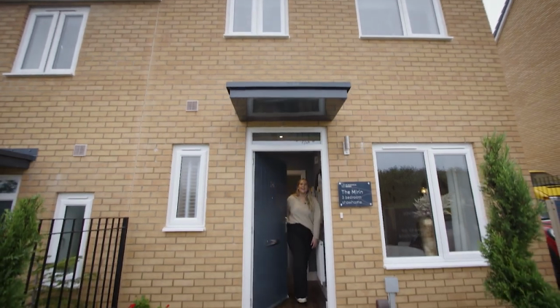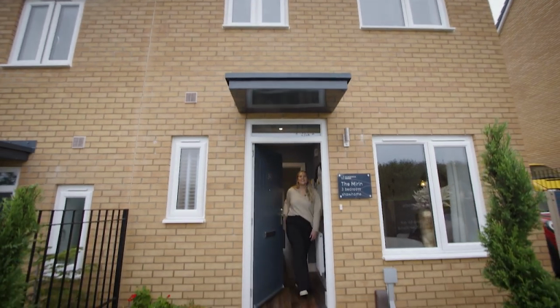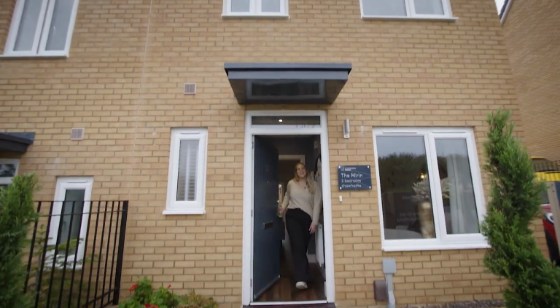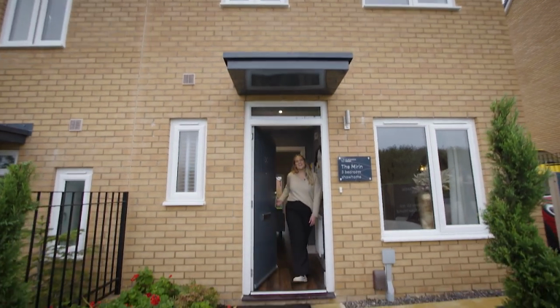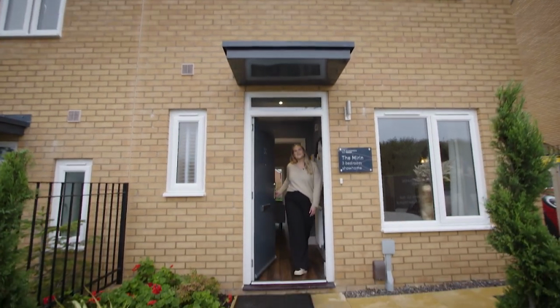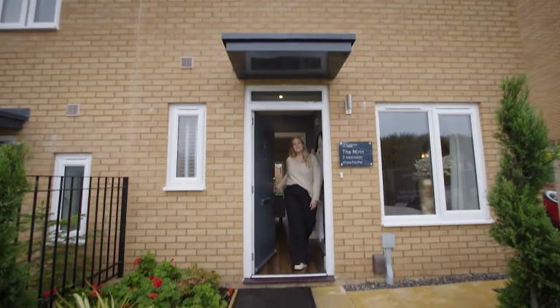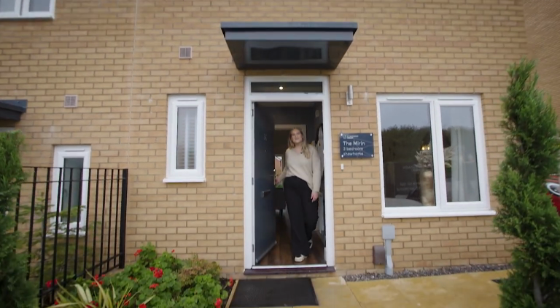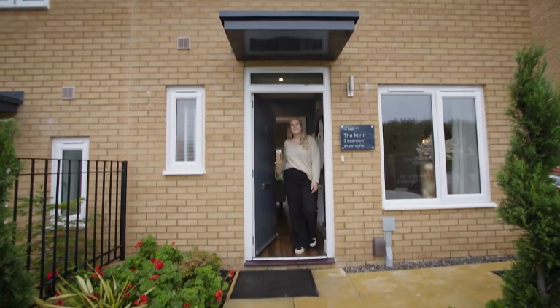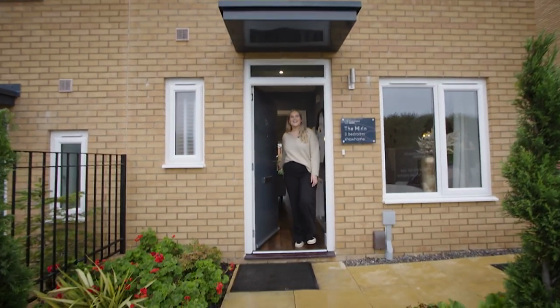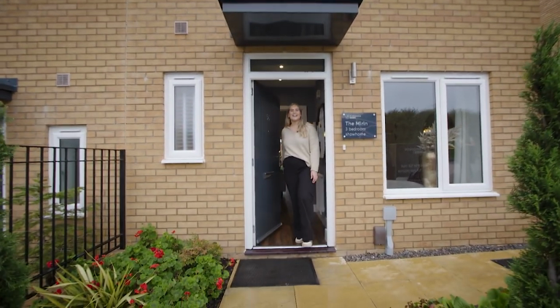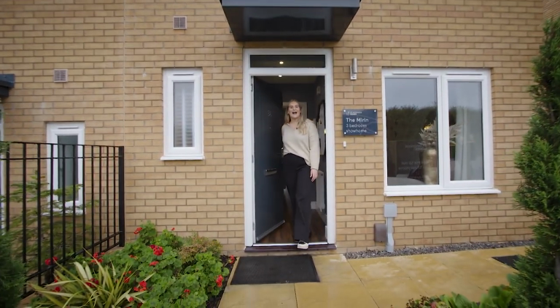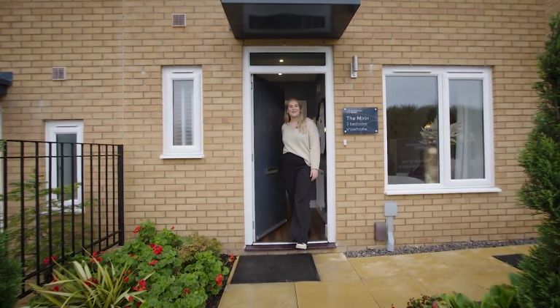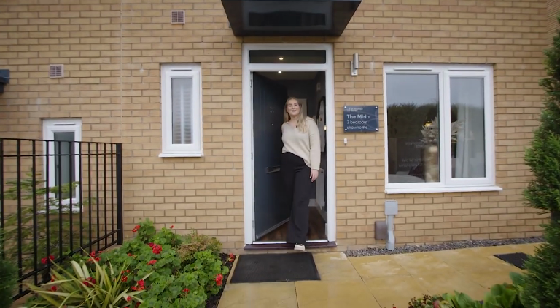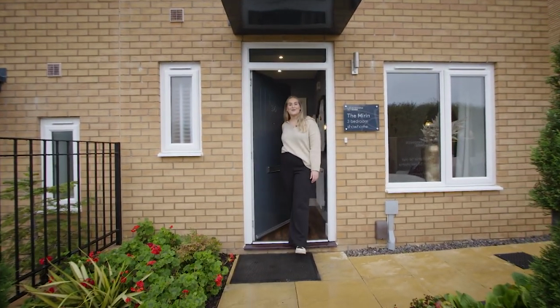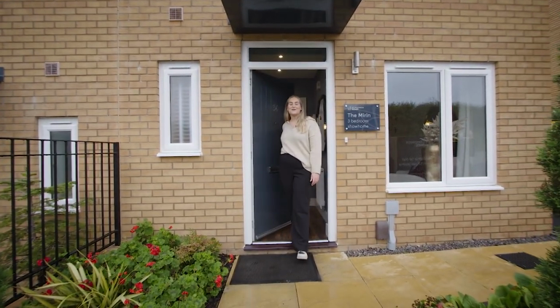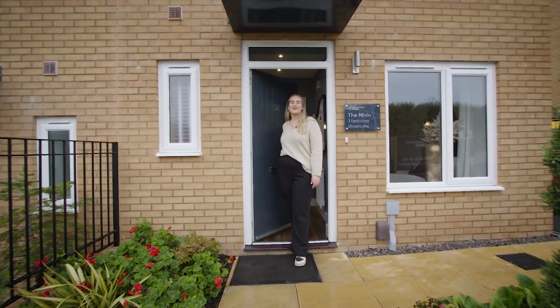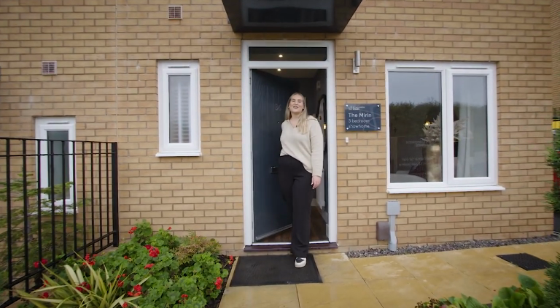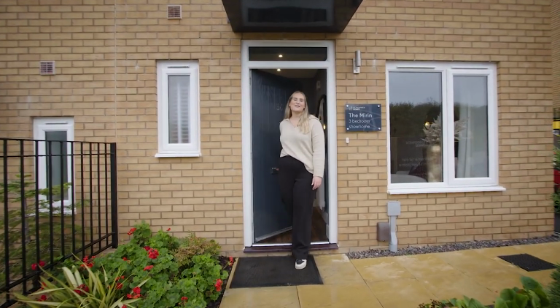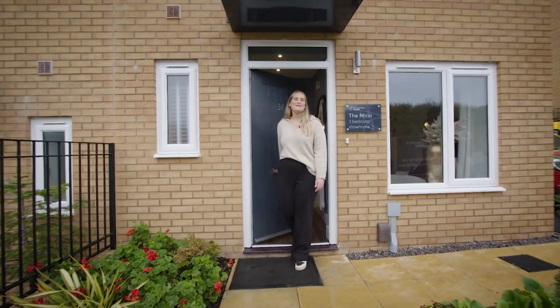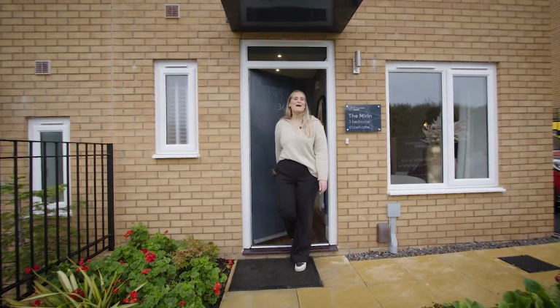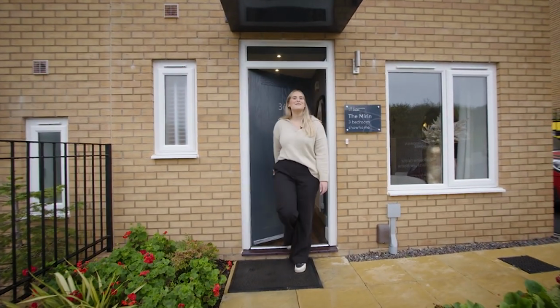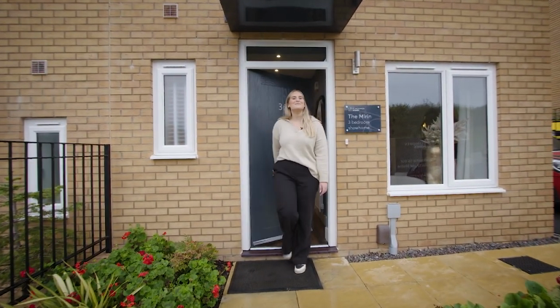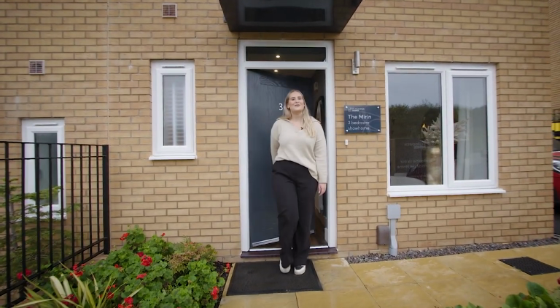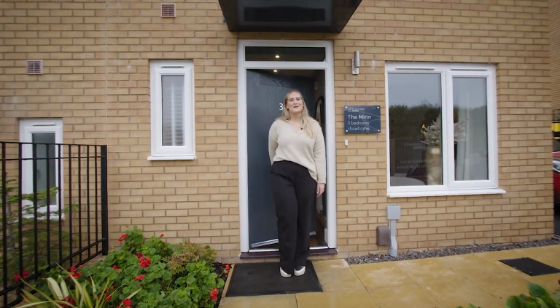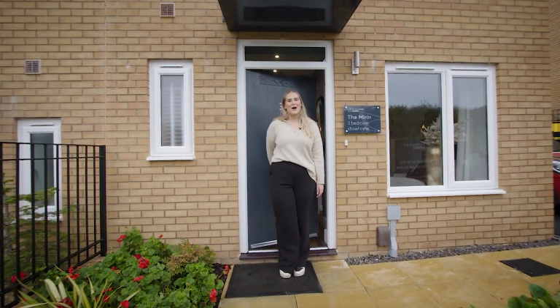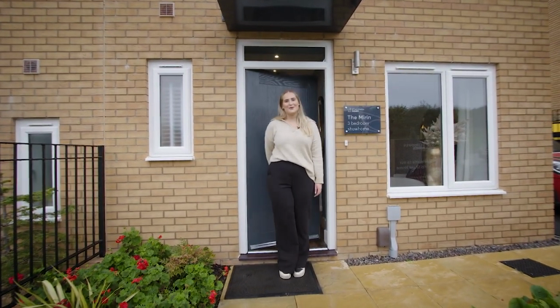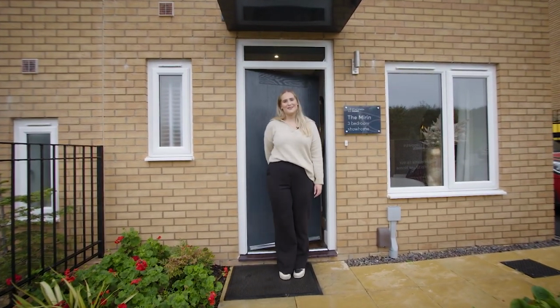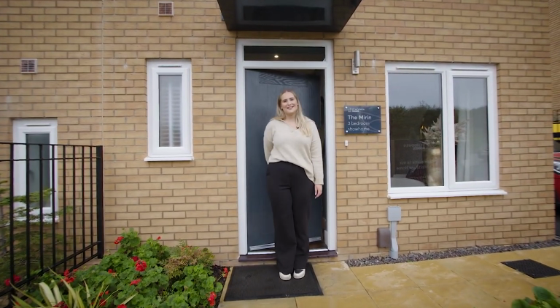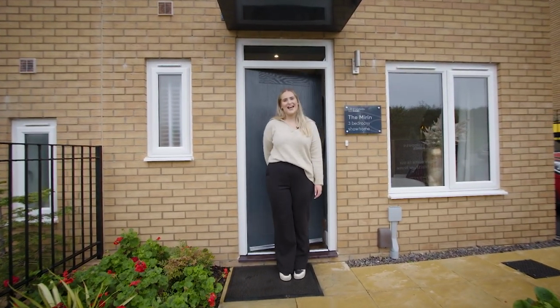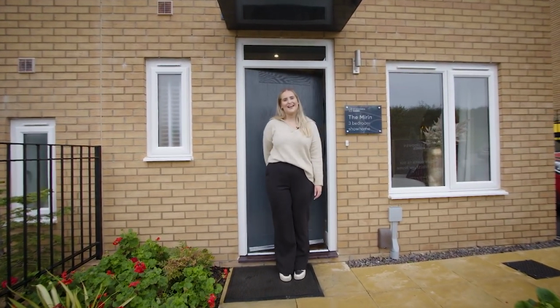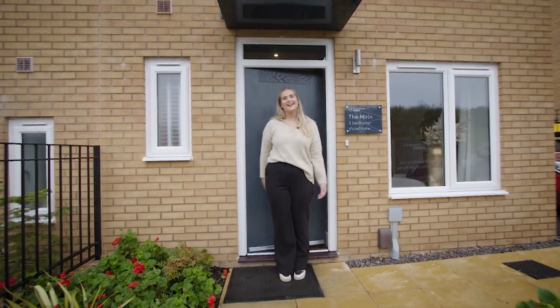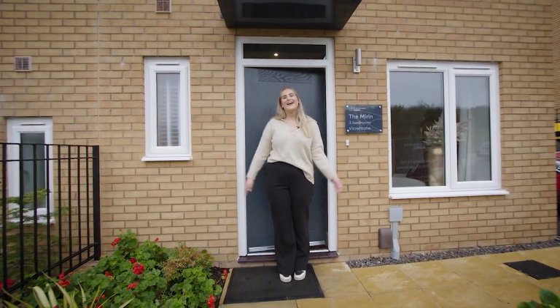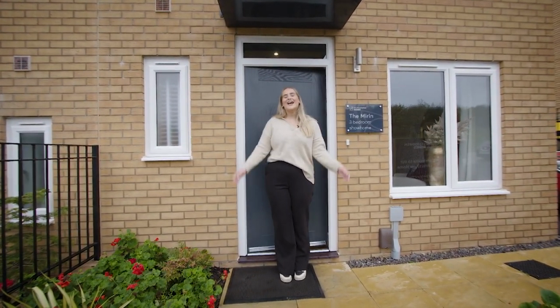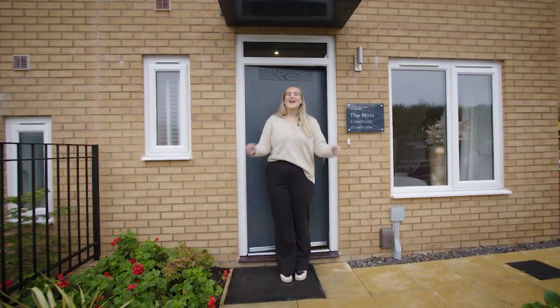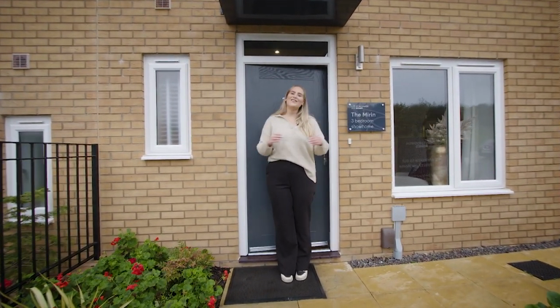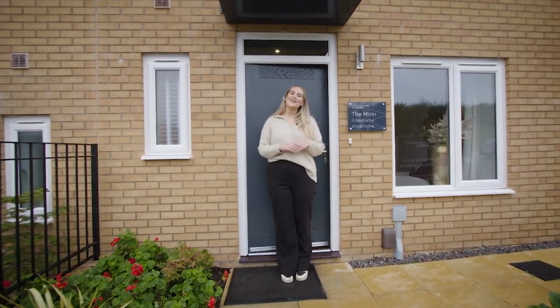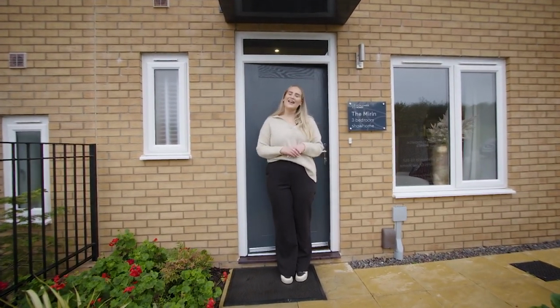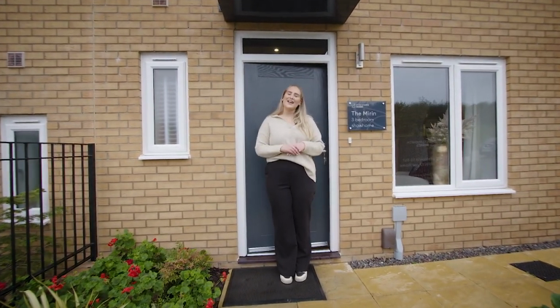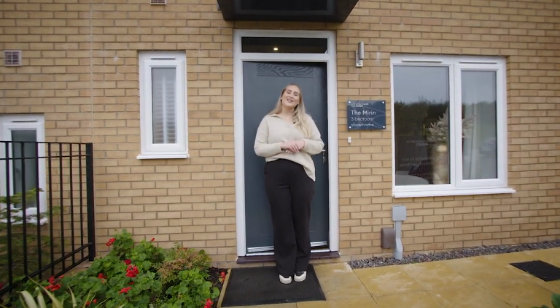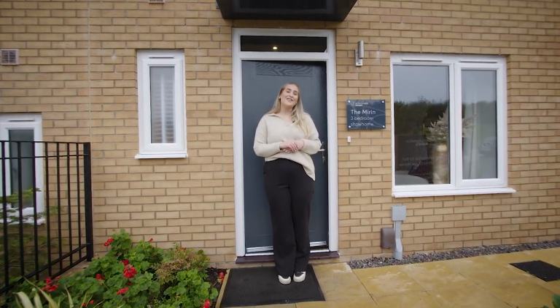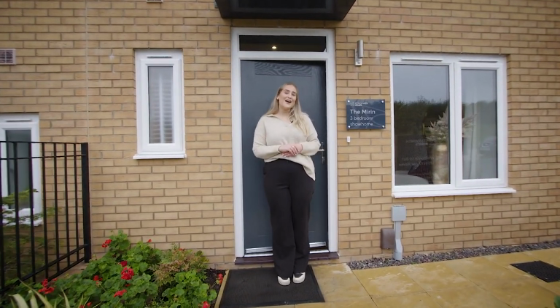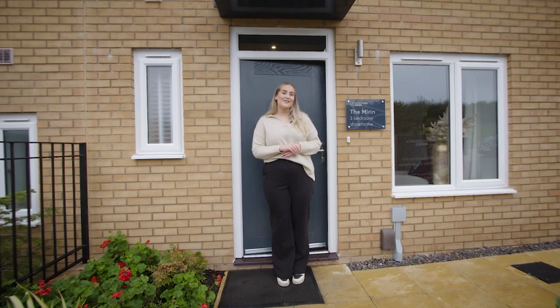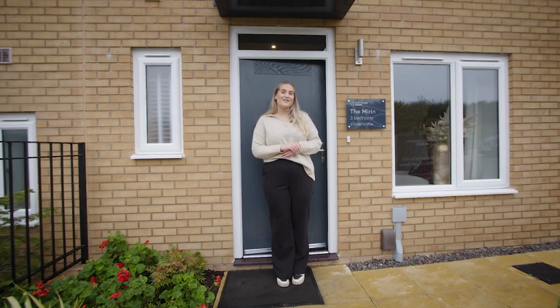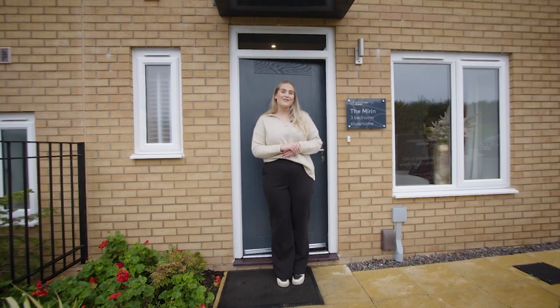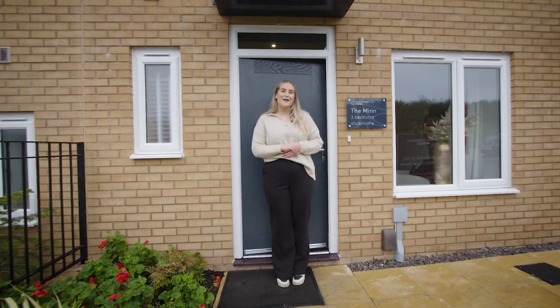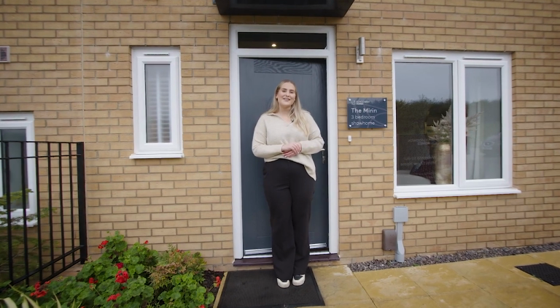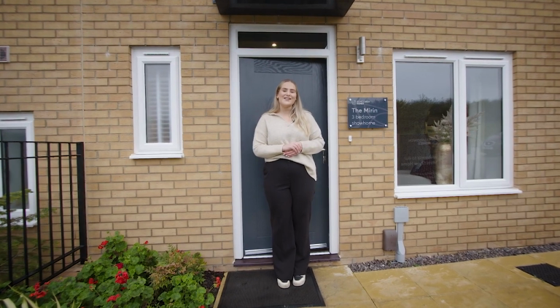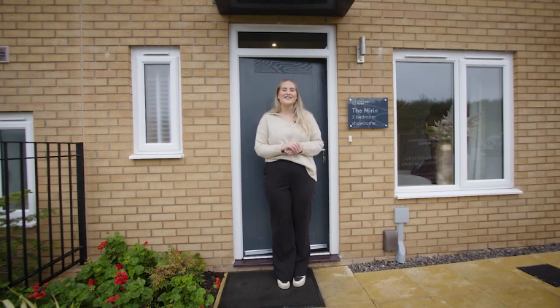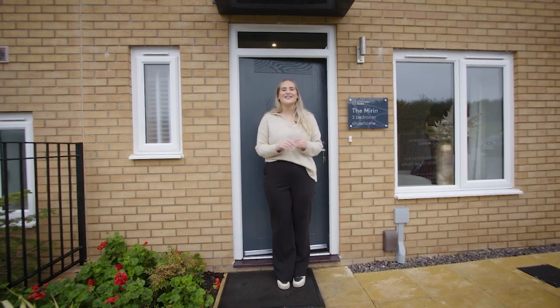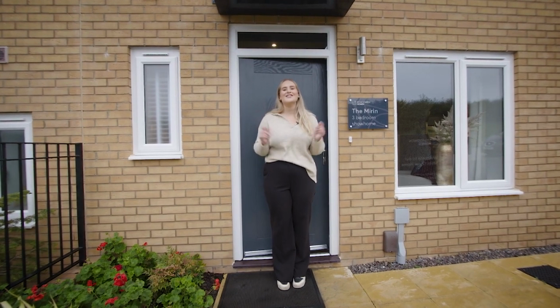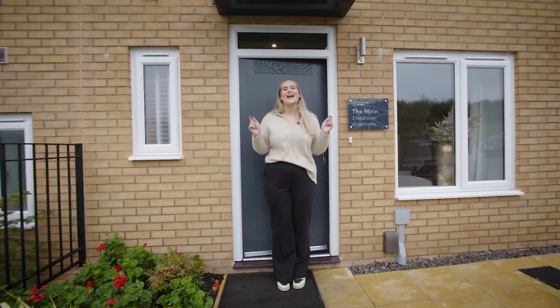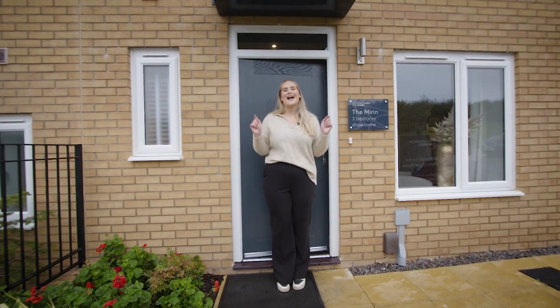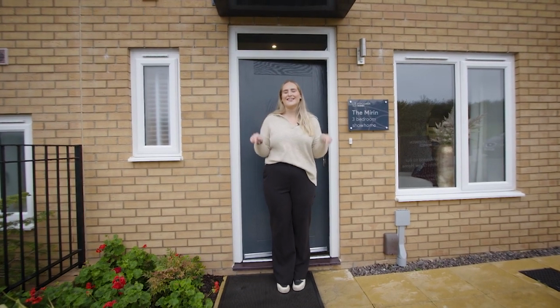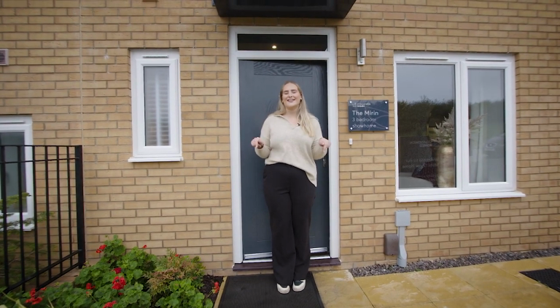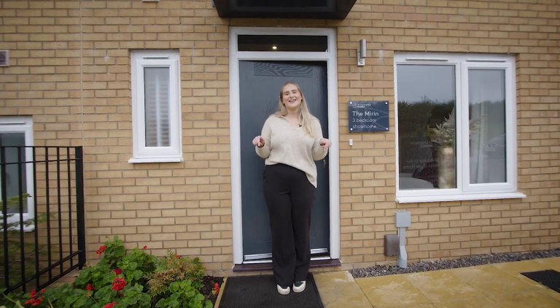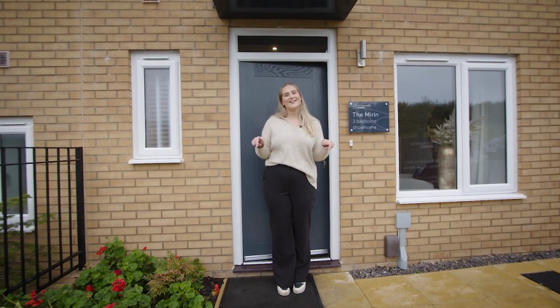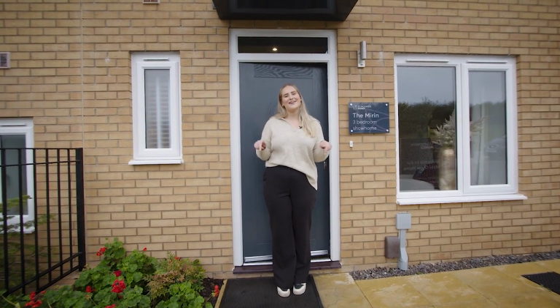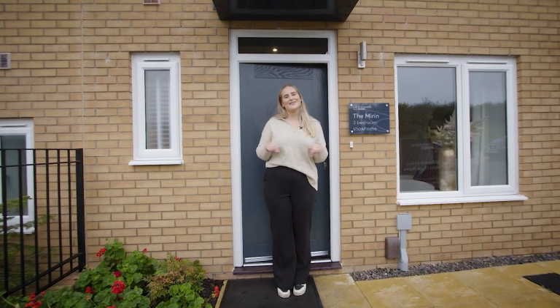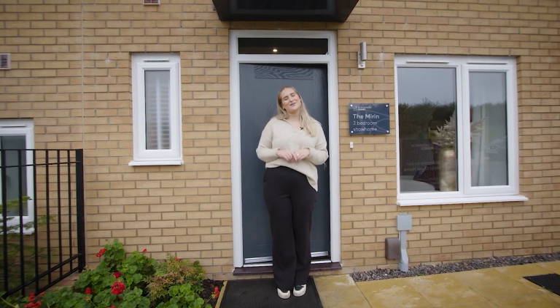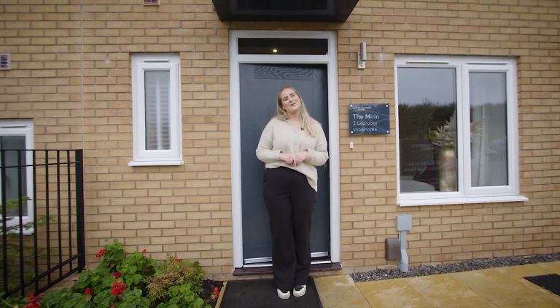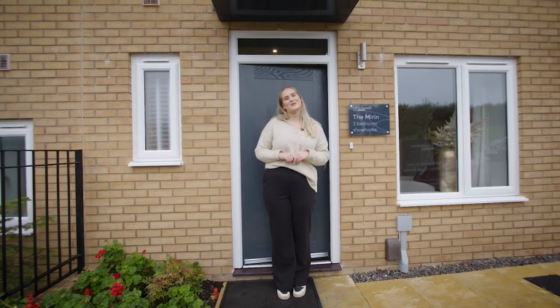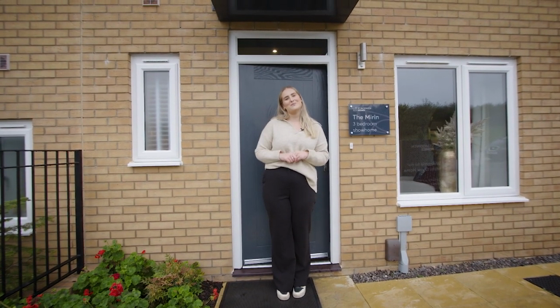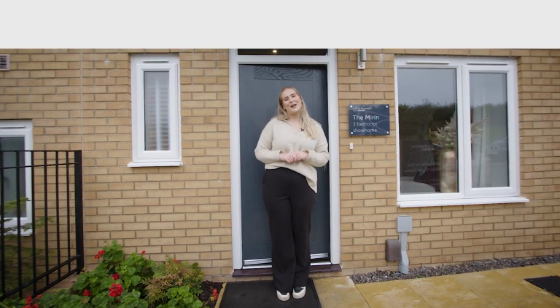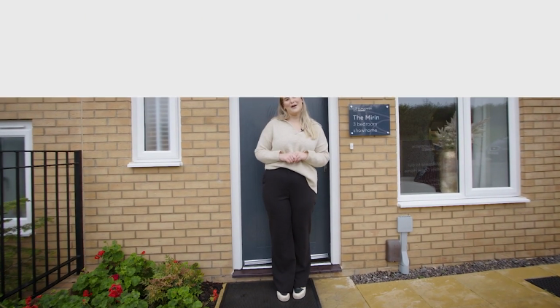Thanks for watching the house tour of the three-bed Mirren home today. If you'd like any further information, then check out the link in our description below.